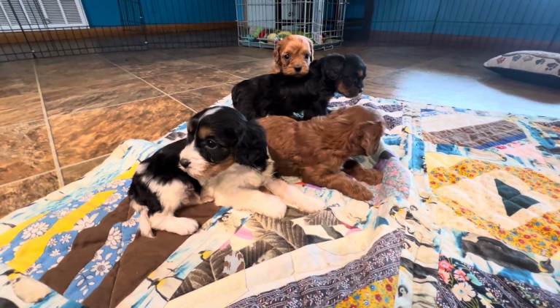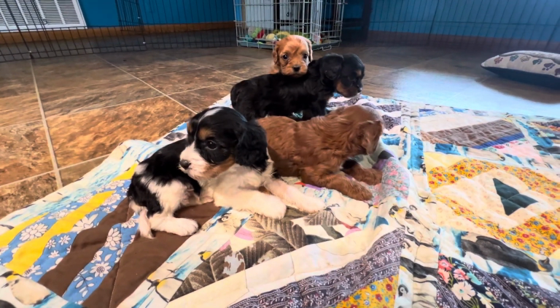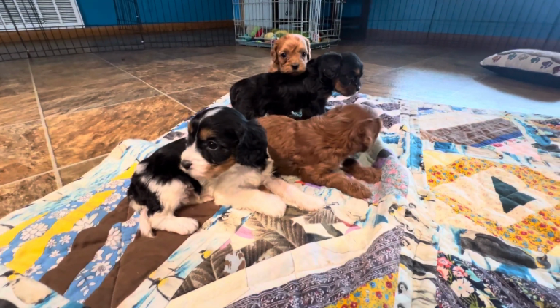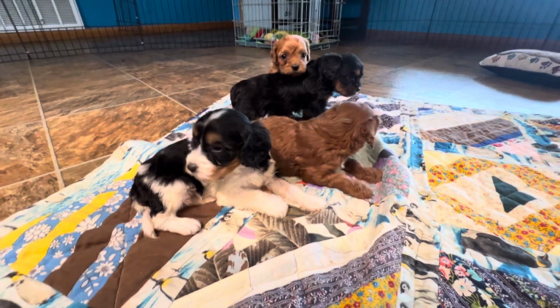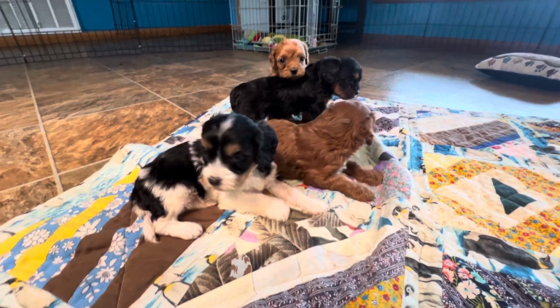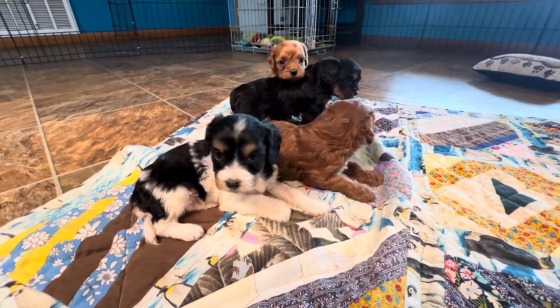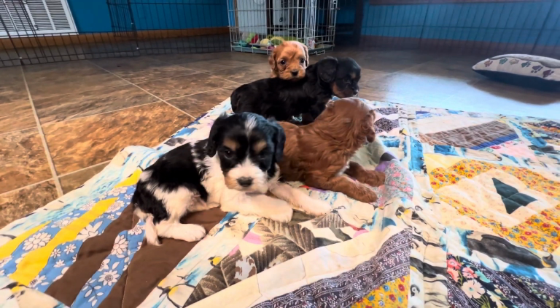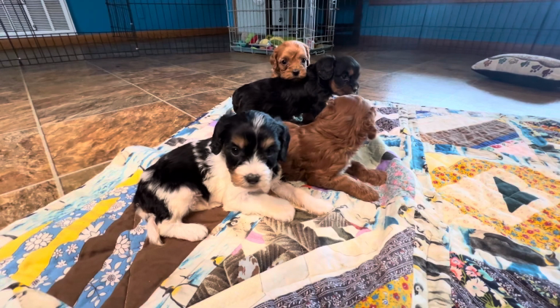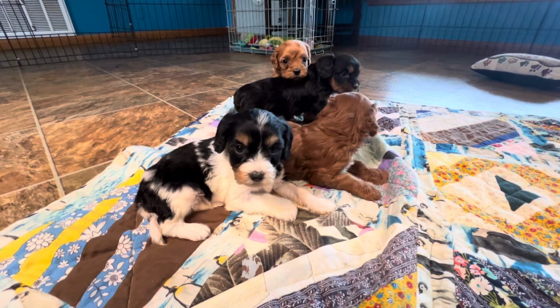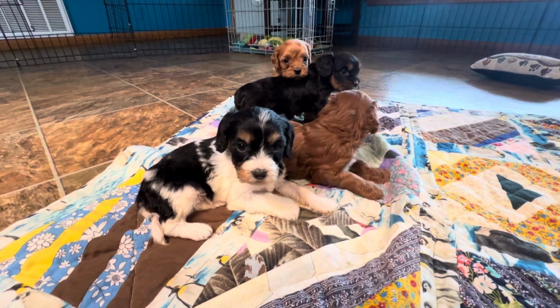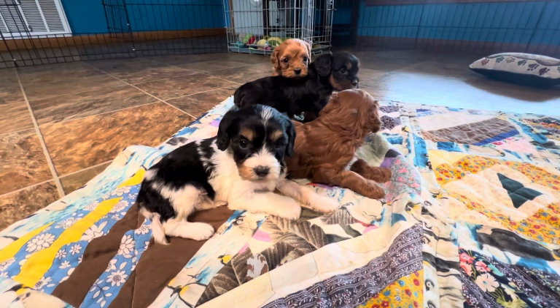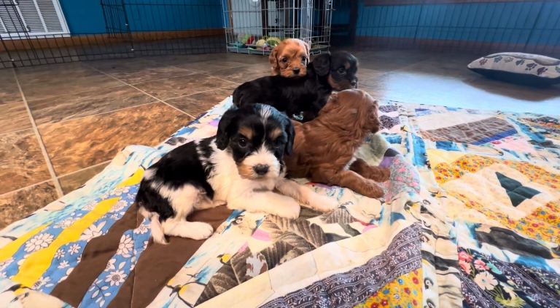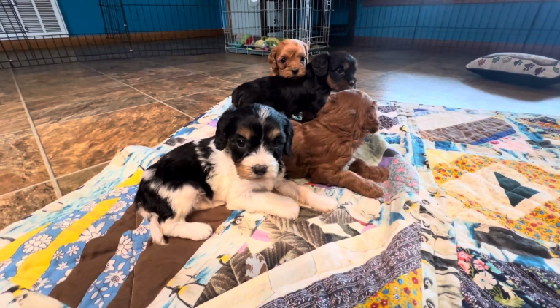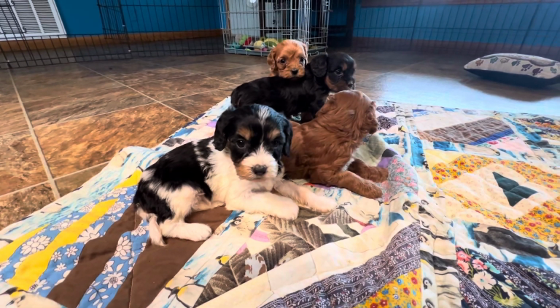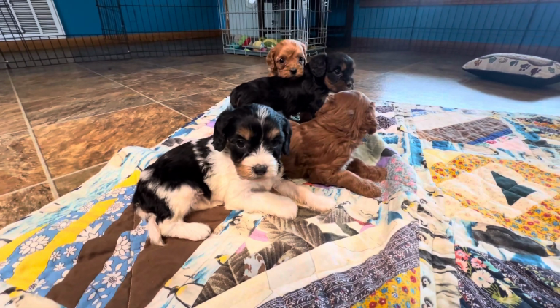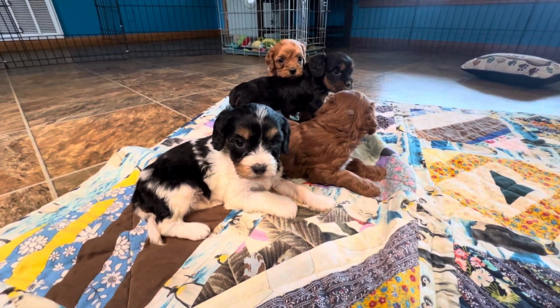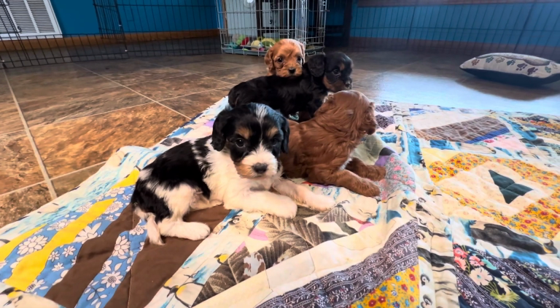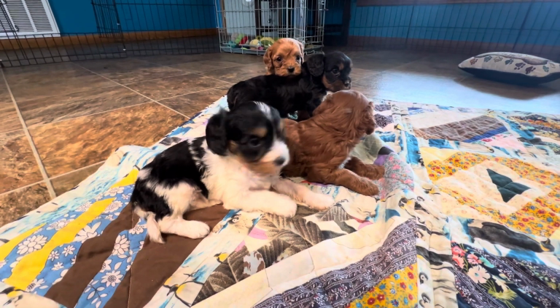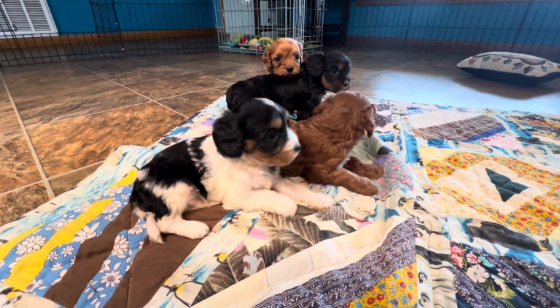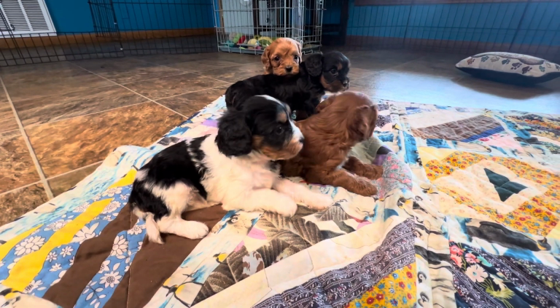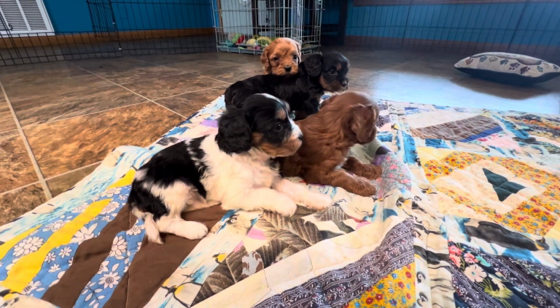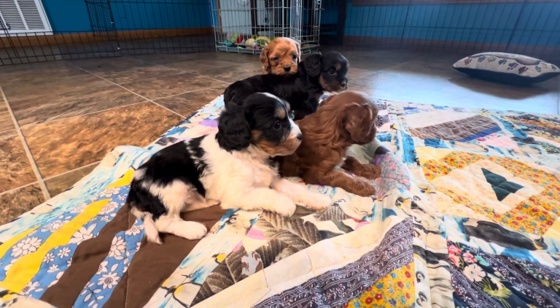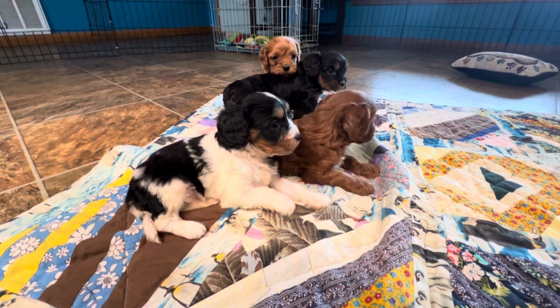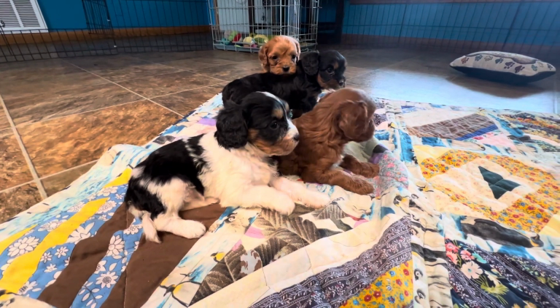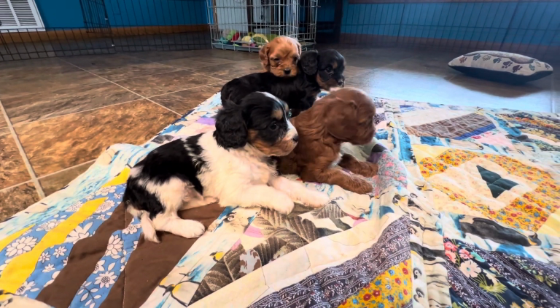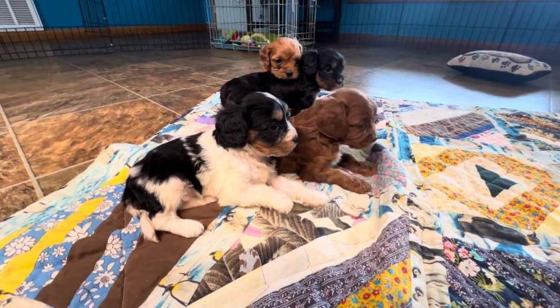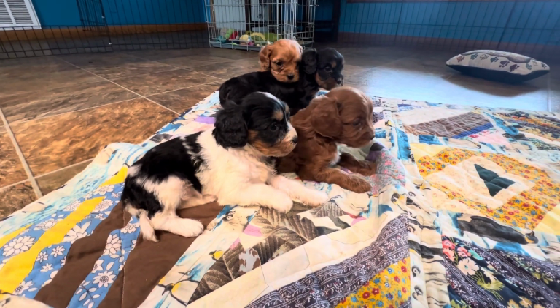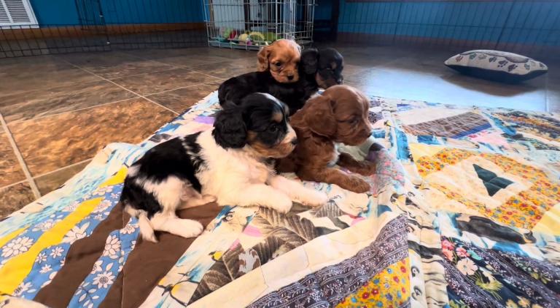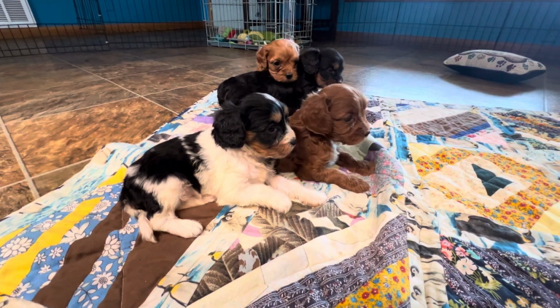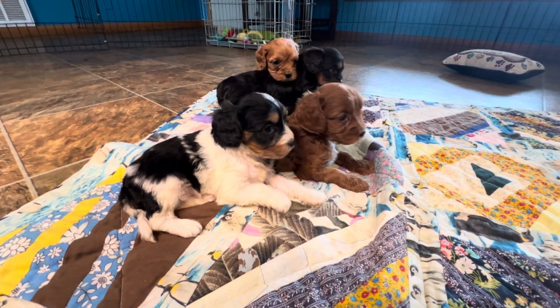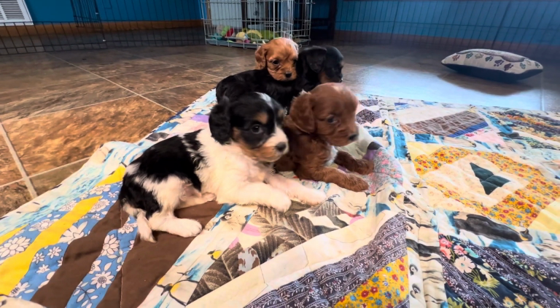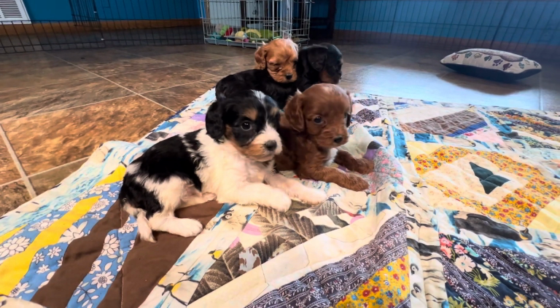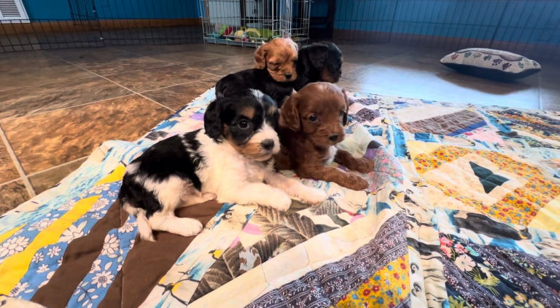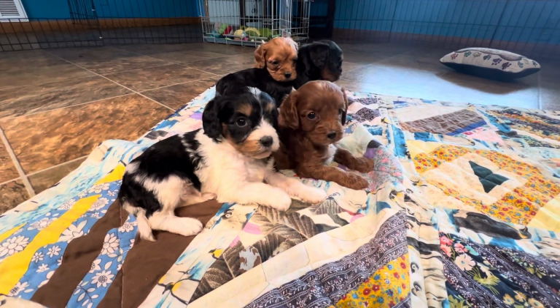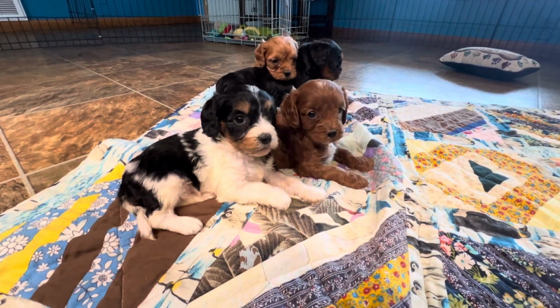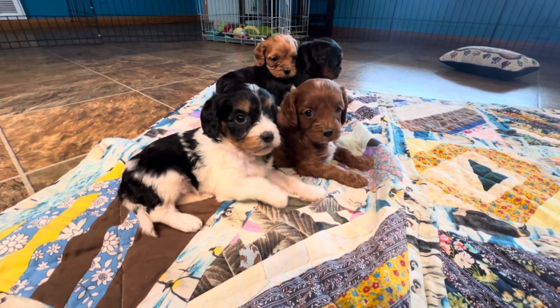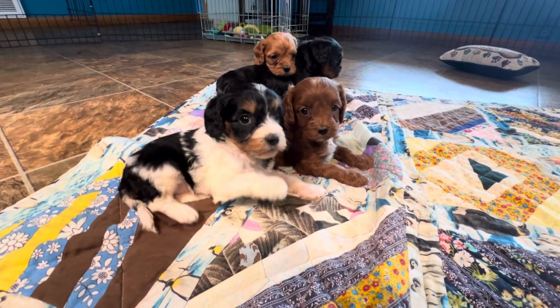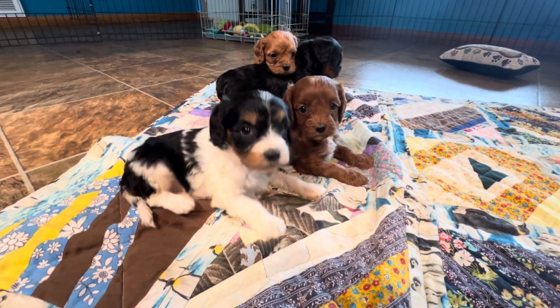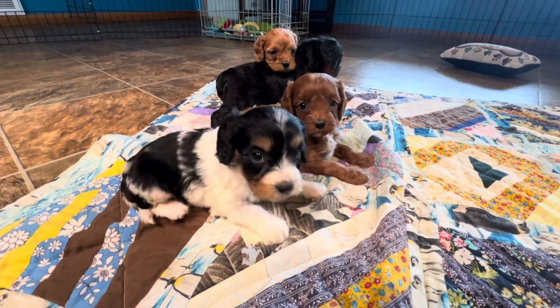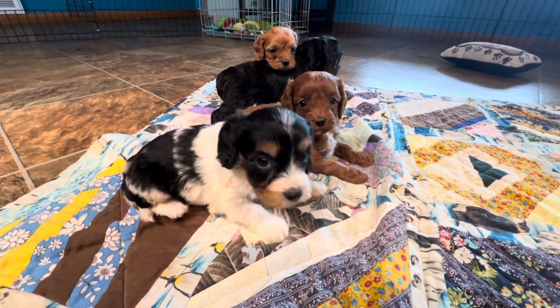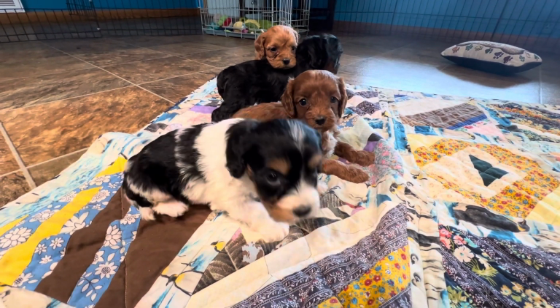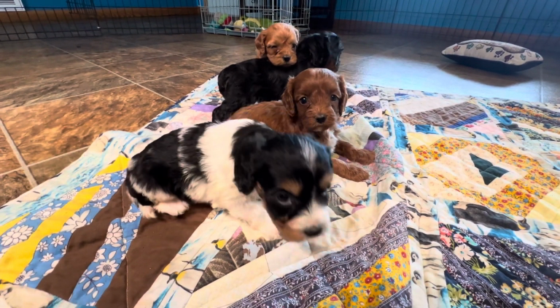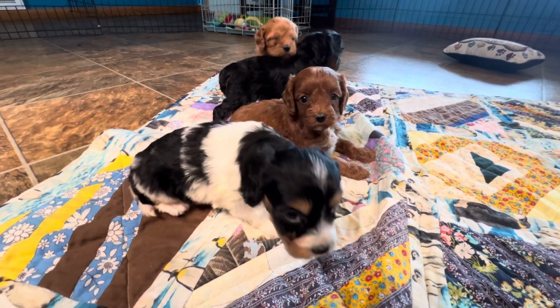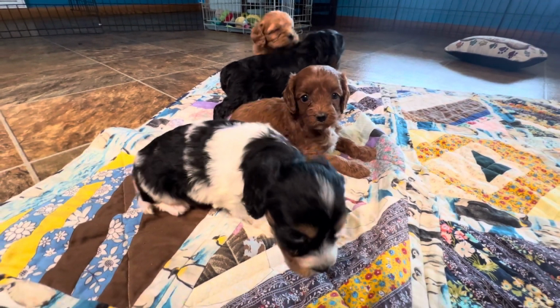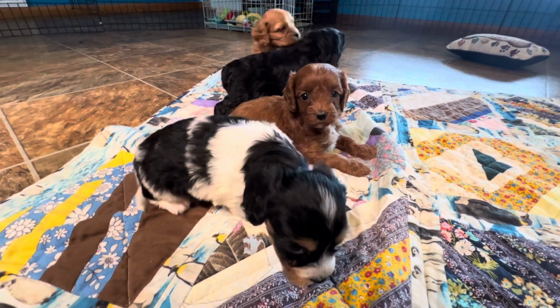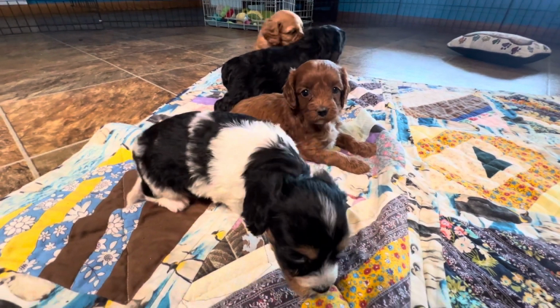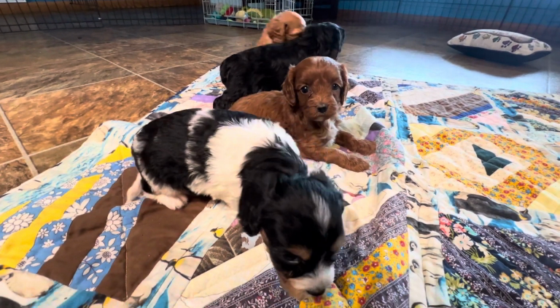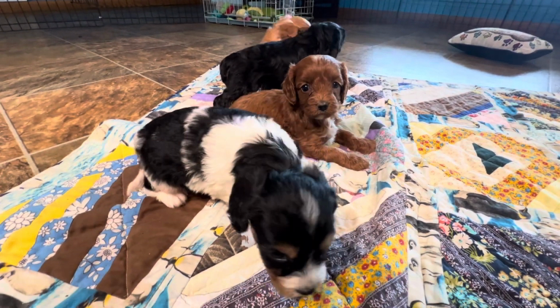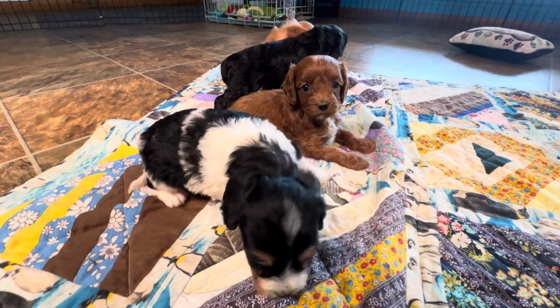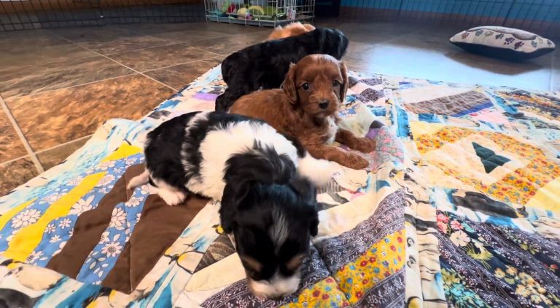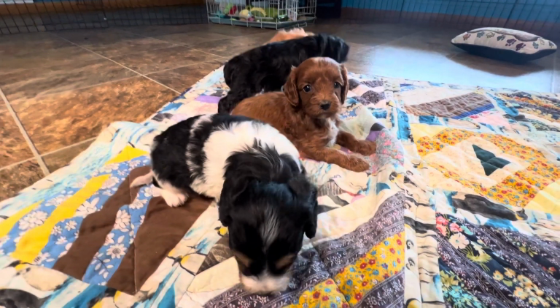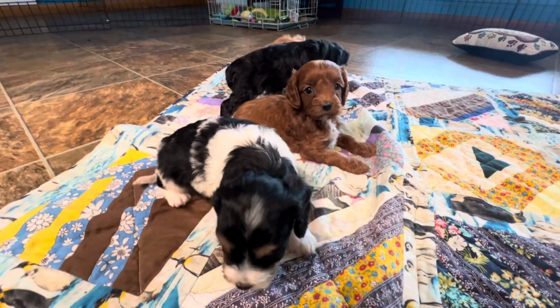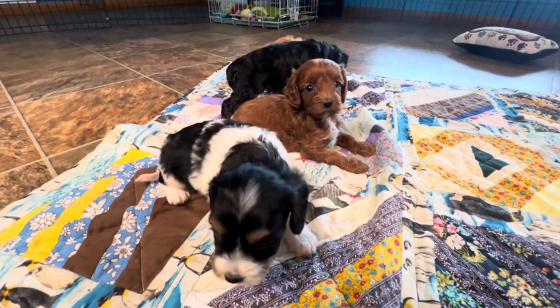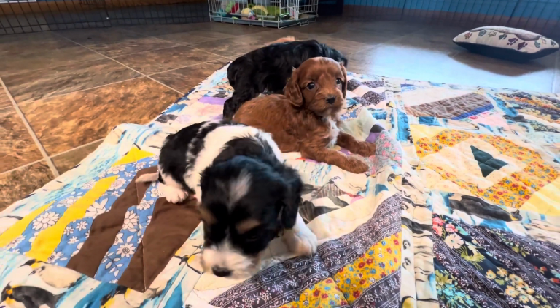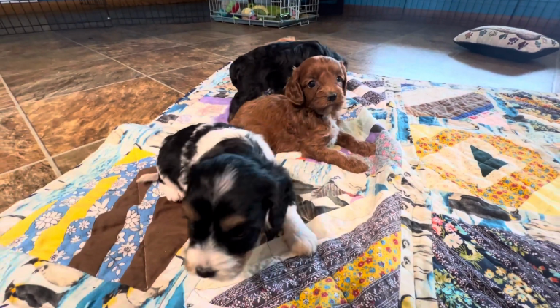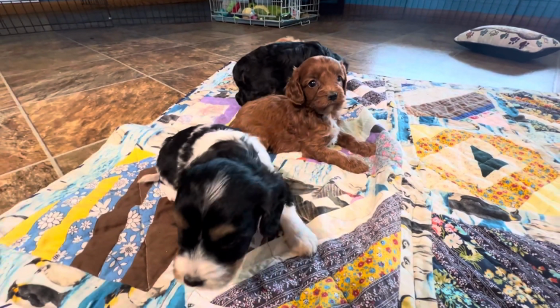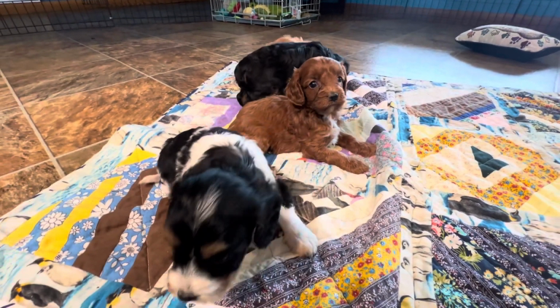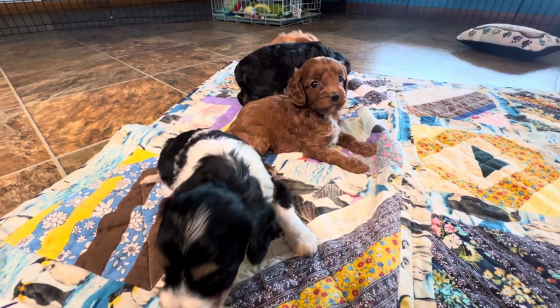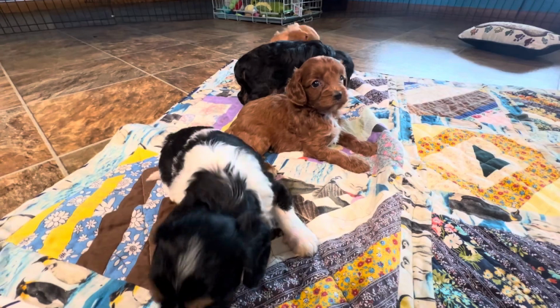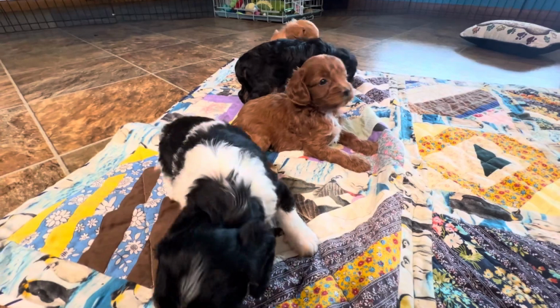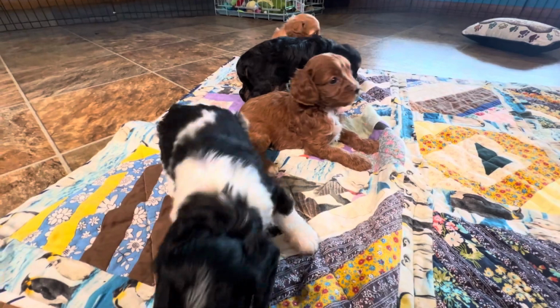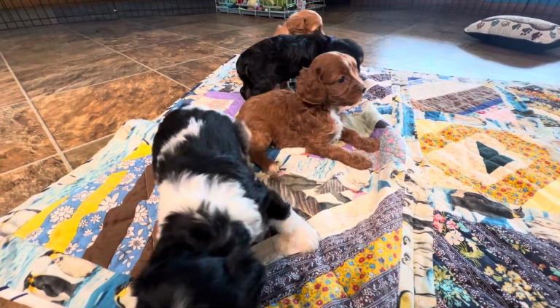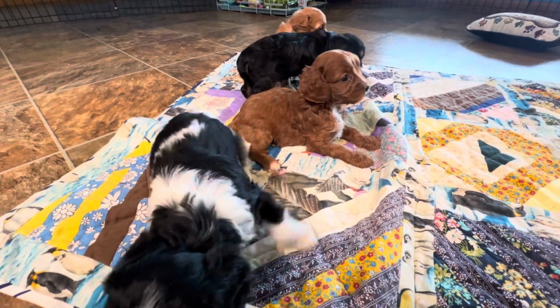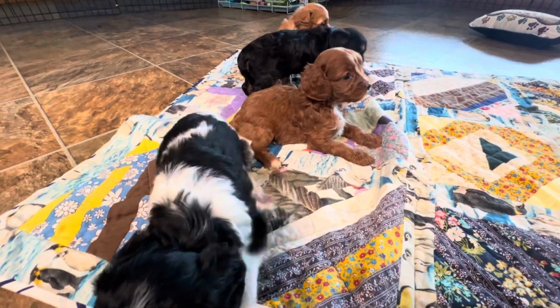Hey guys, we are here with the second part of Mira's litter. These are the girls. We've got four of them here.